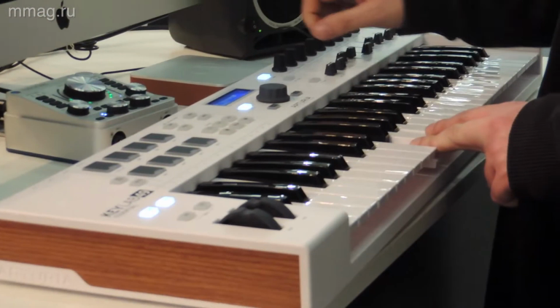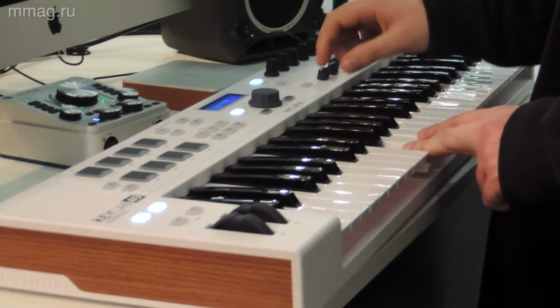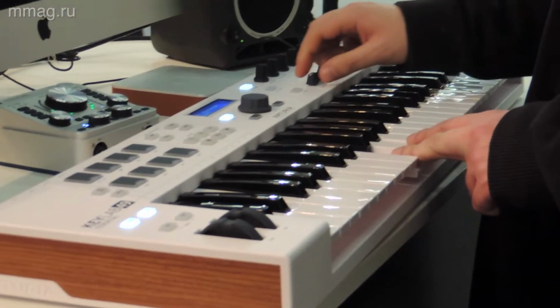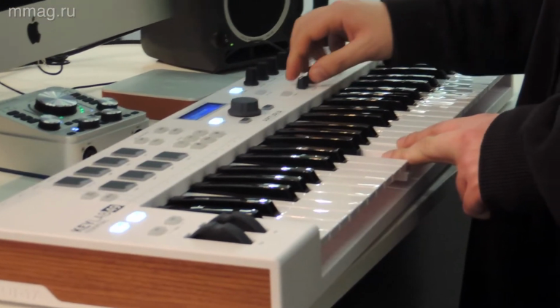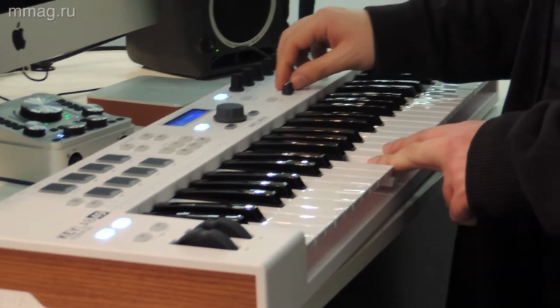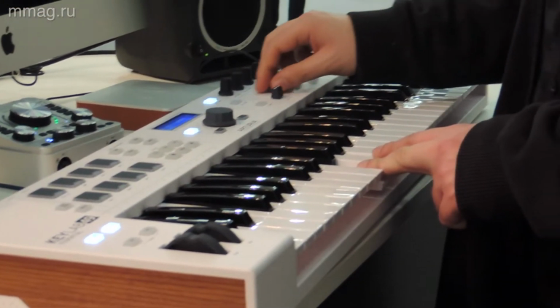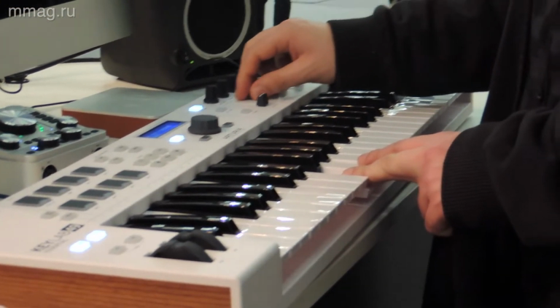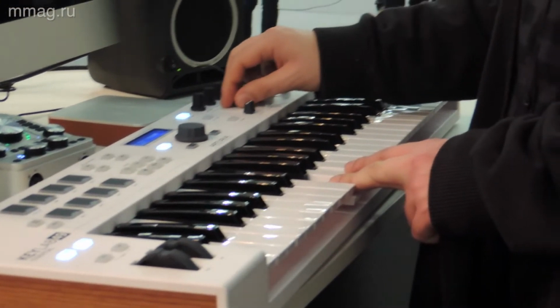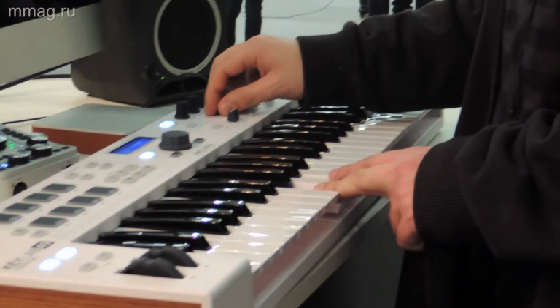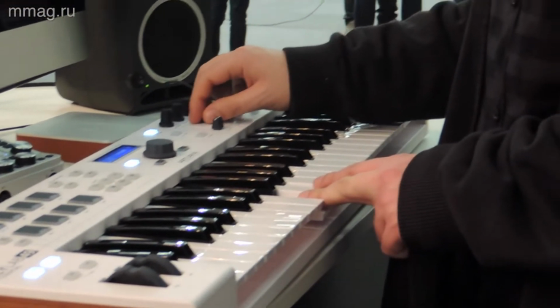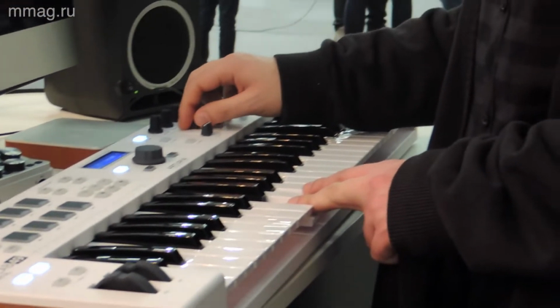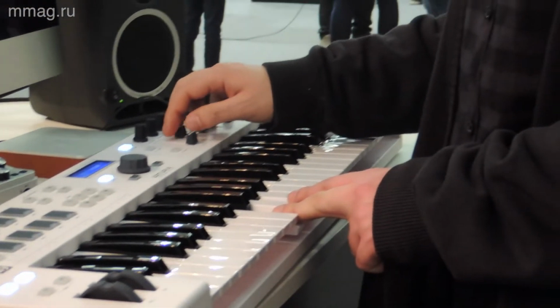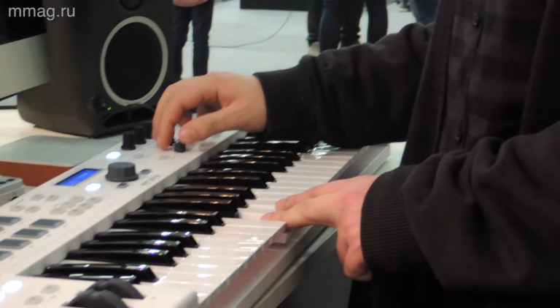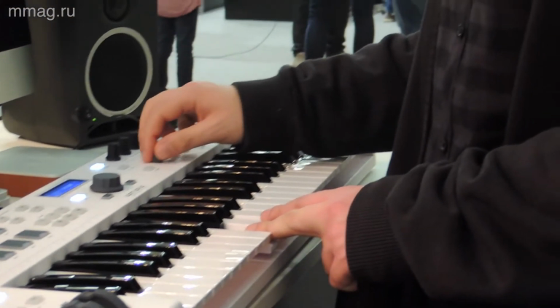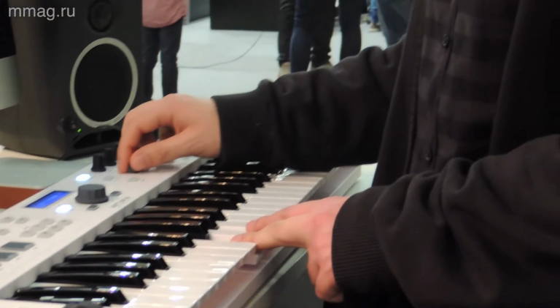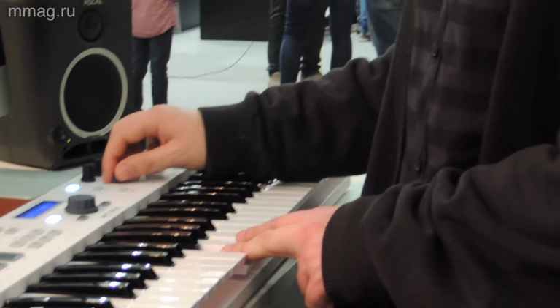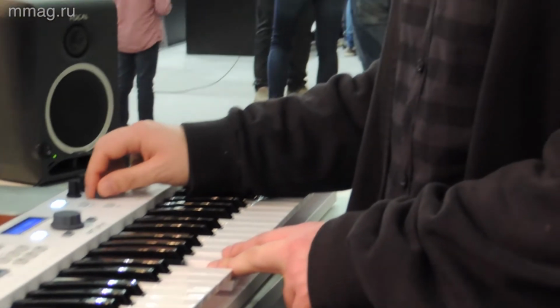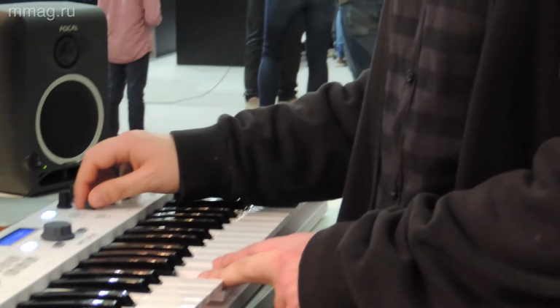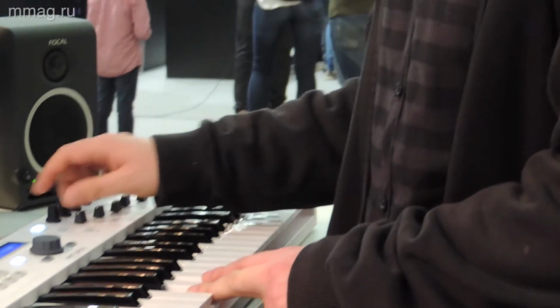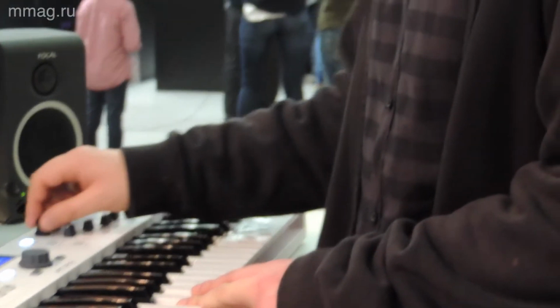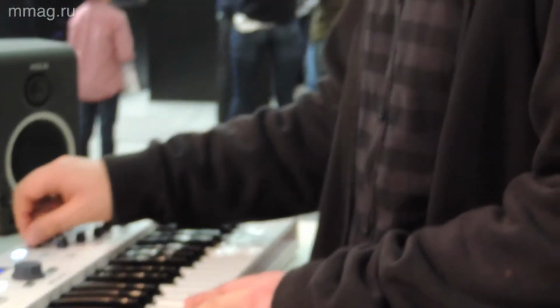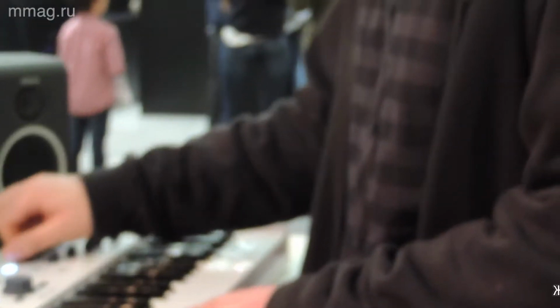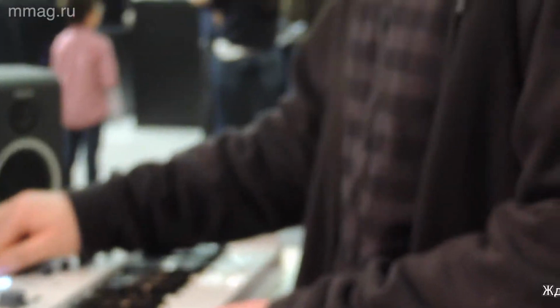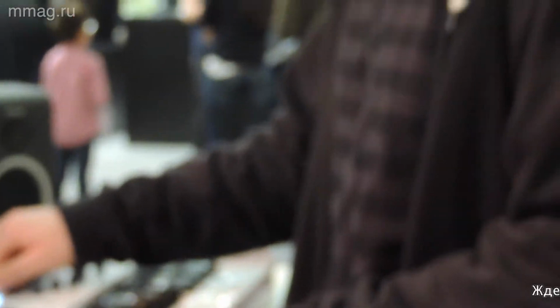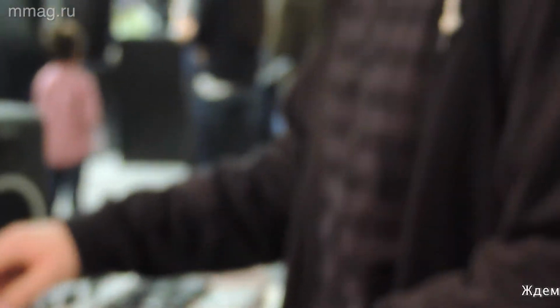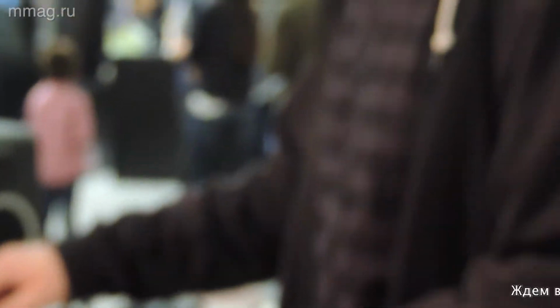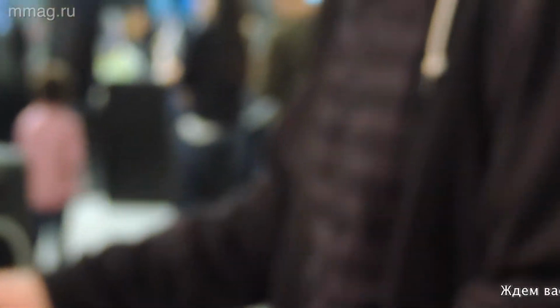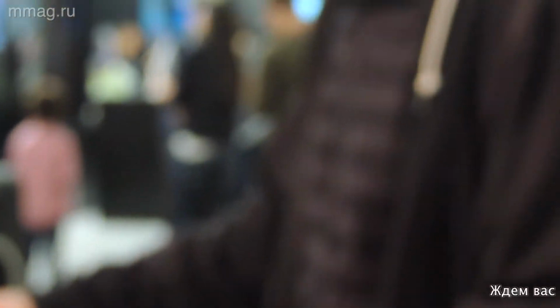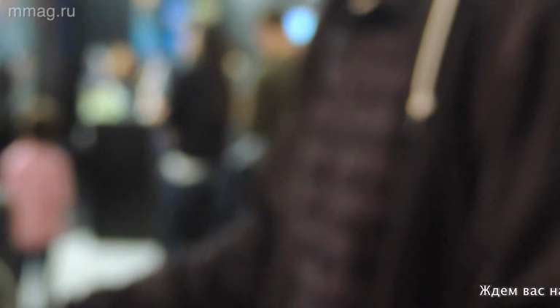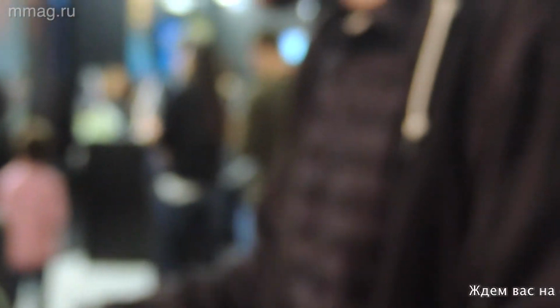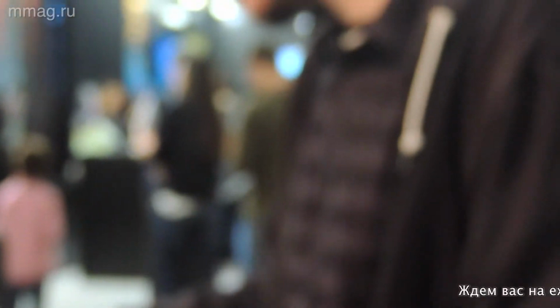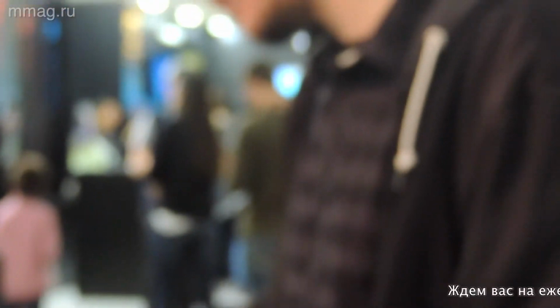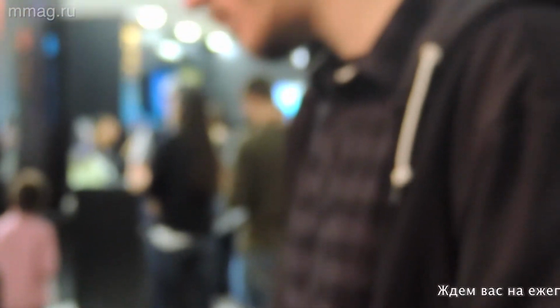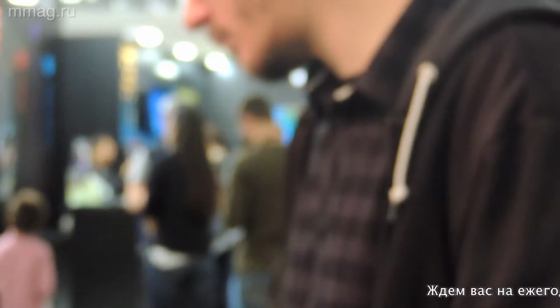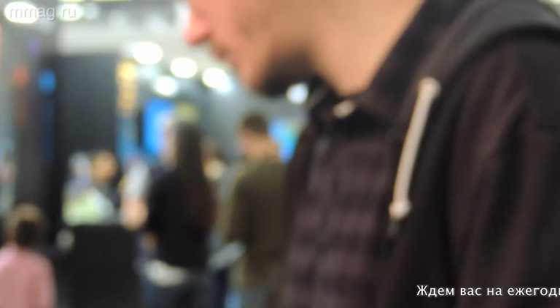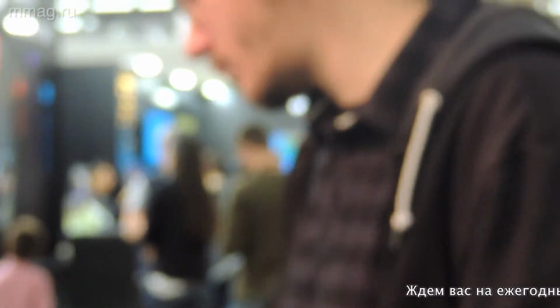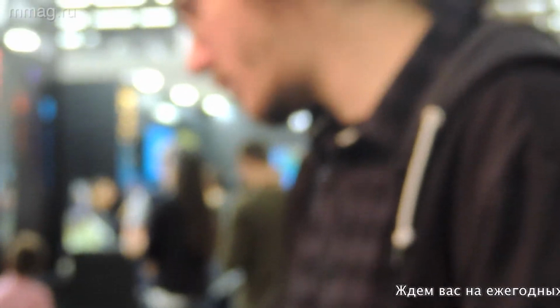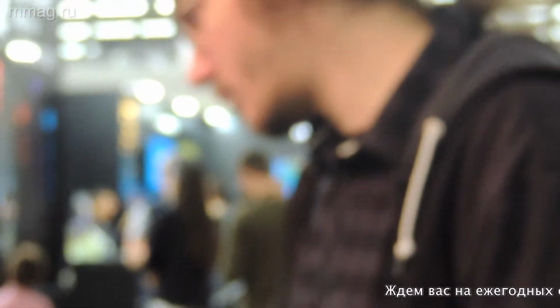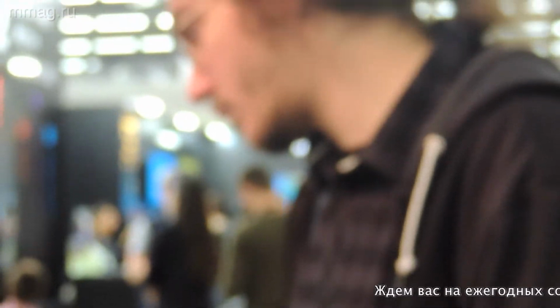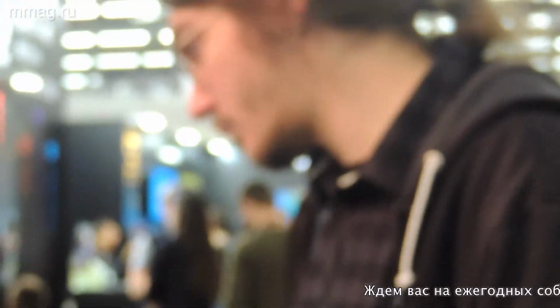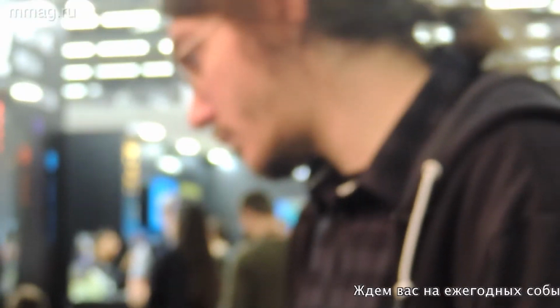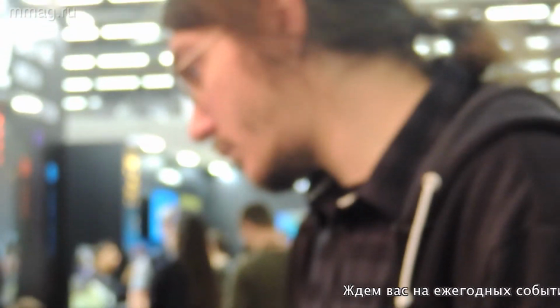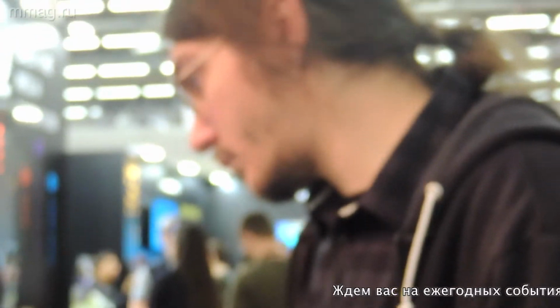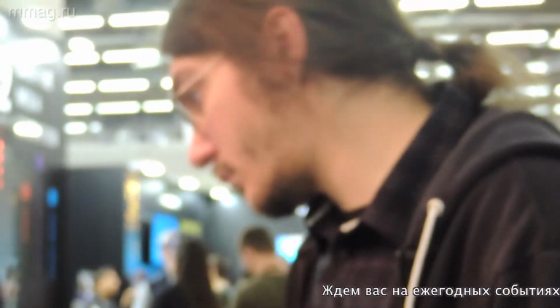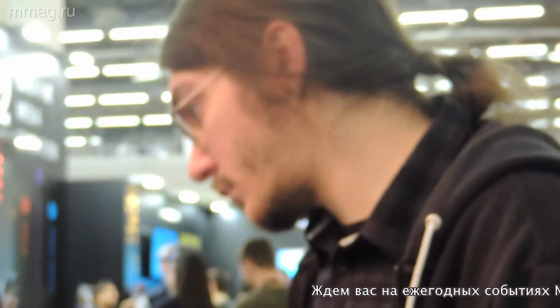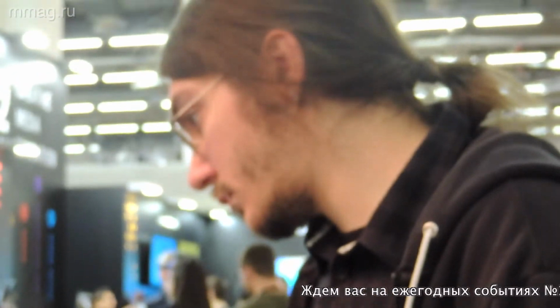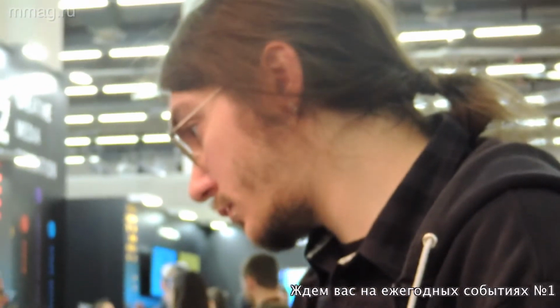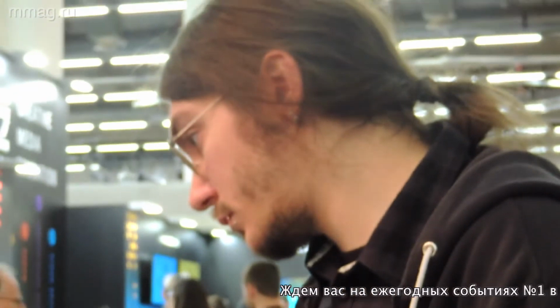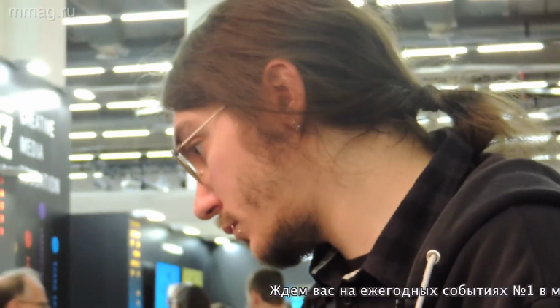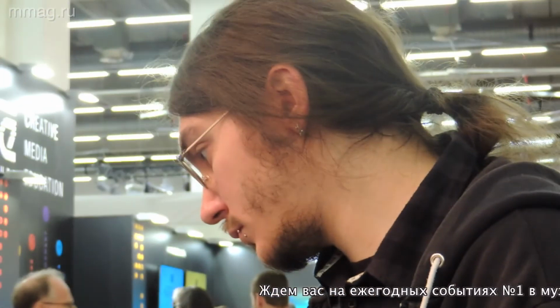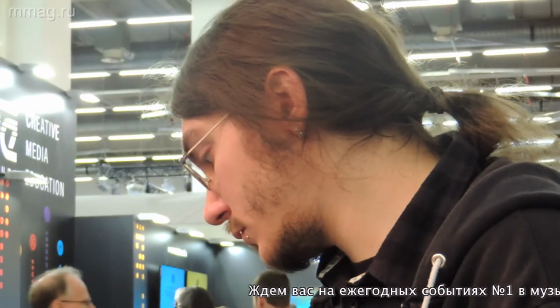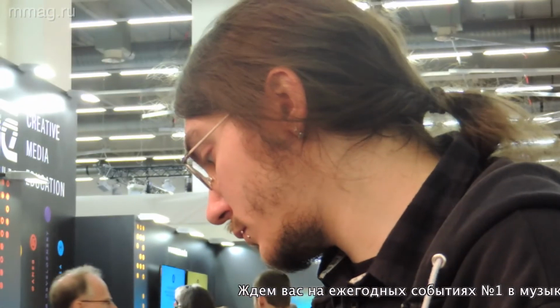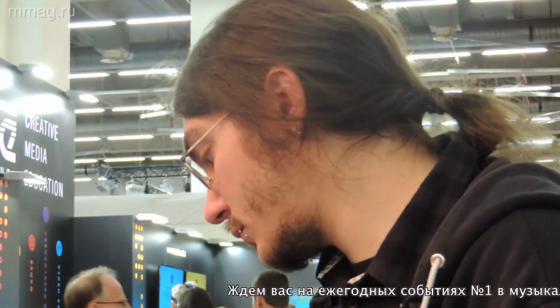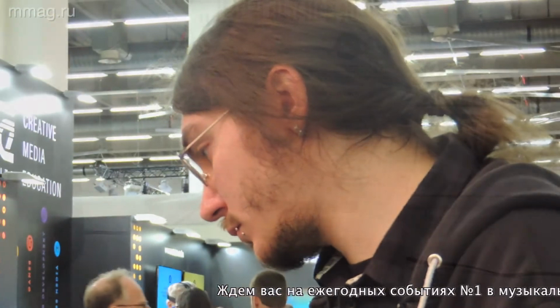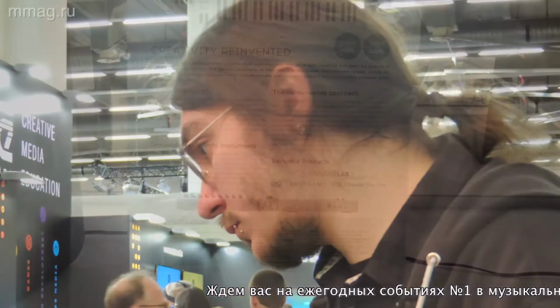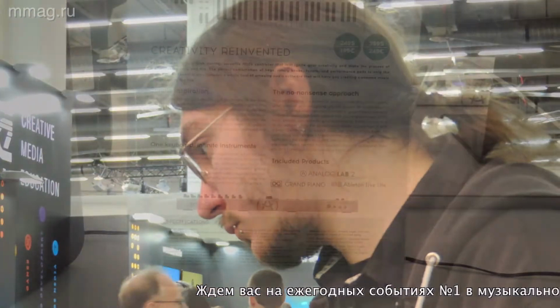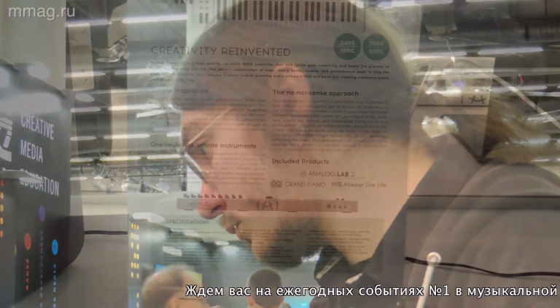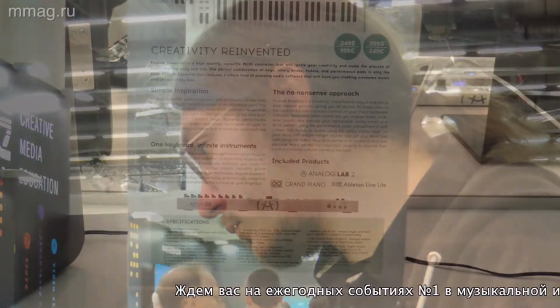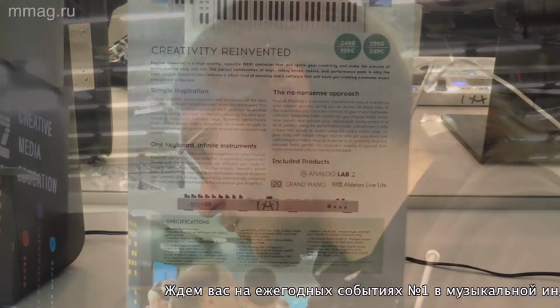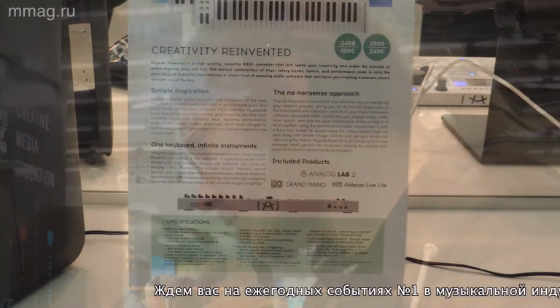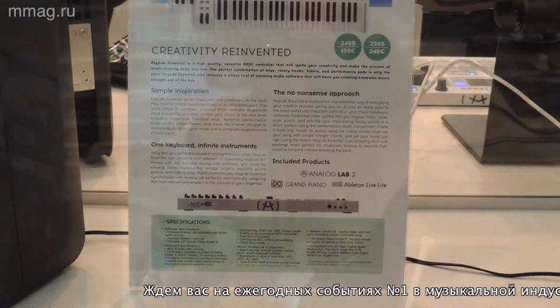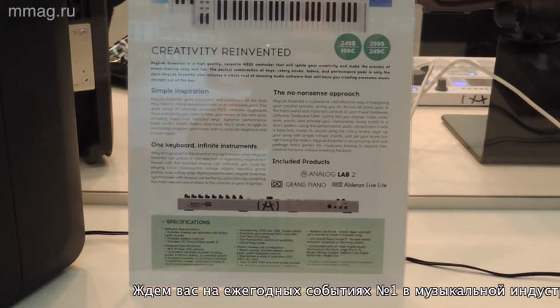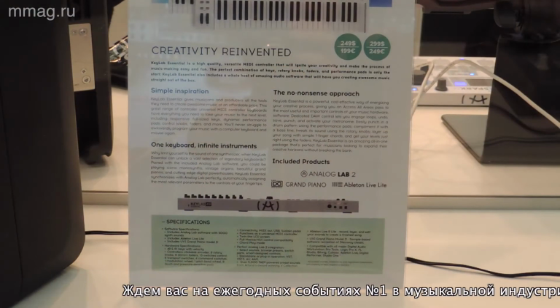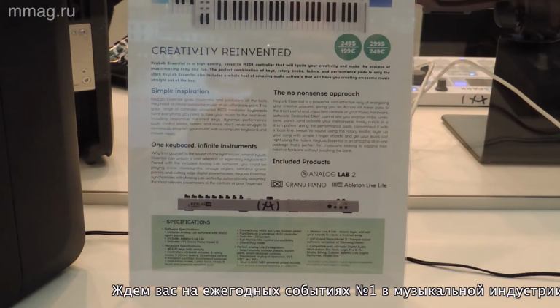The 49-key version will cost only €200, and the 61-key version is €250. They are equipped with a synth-action keyboard mechanic.